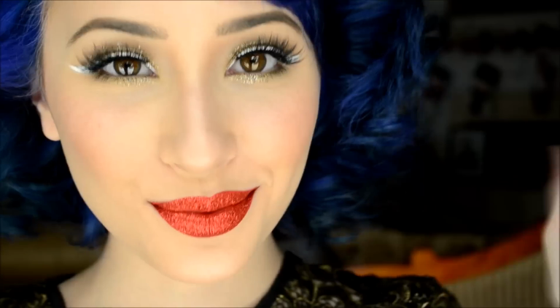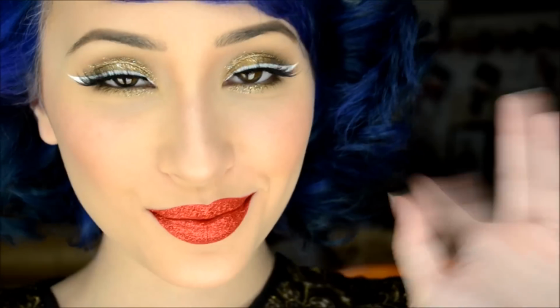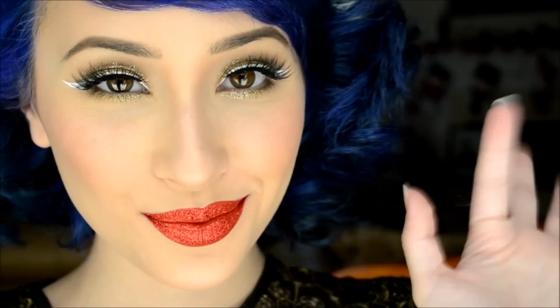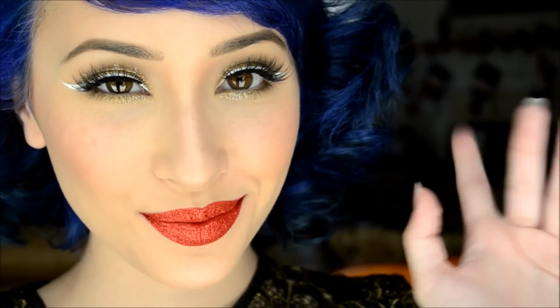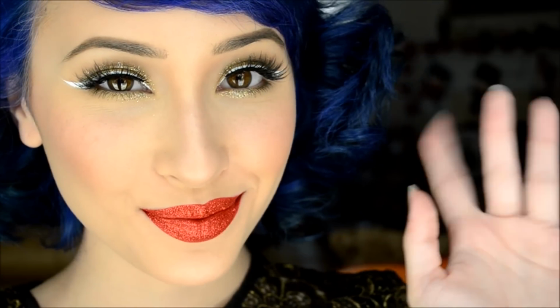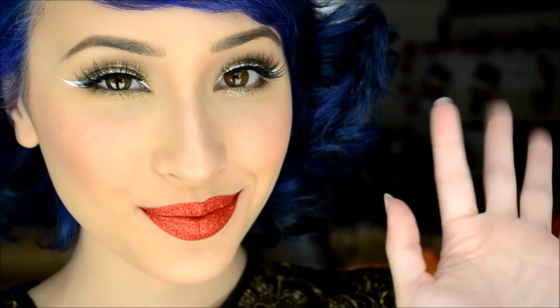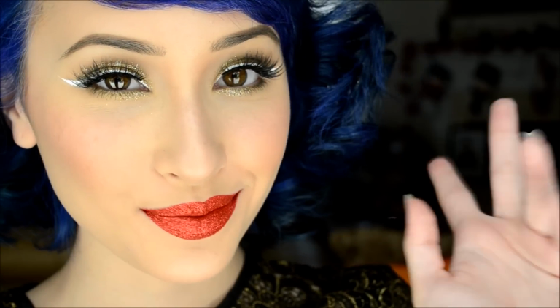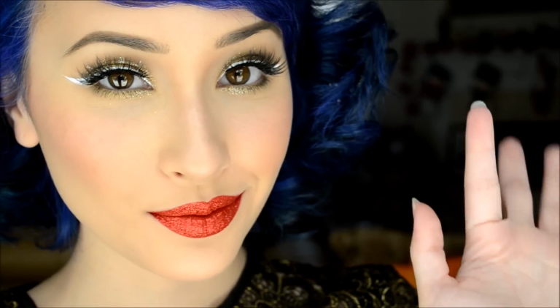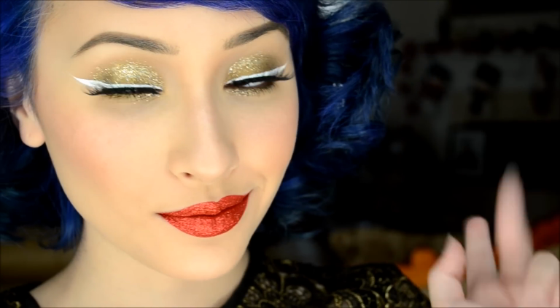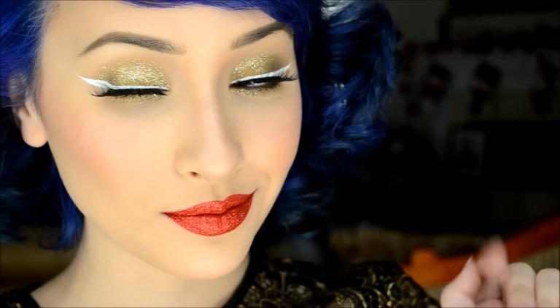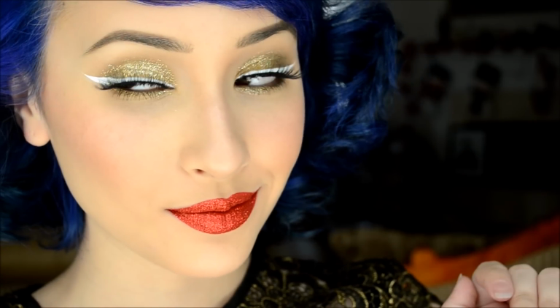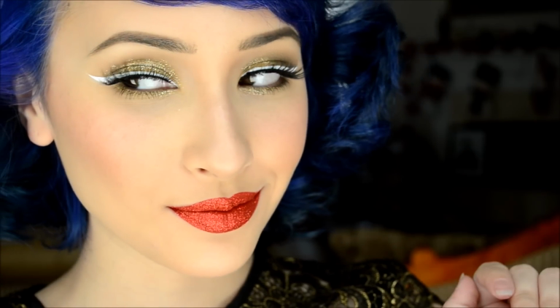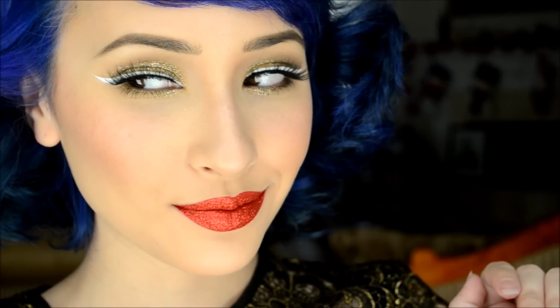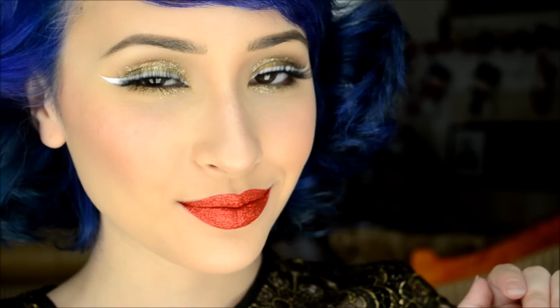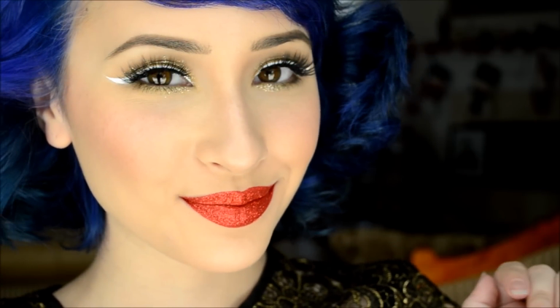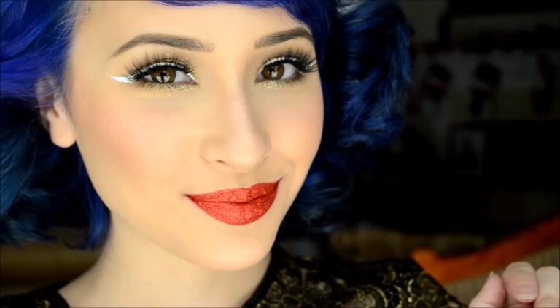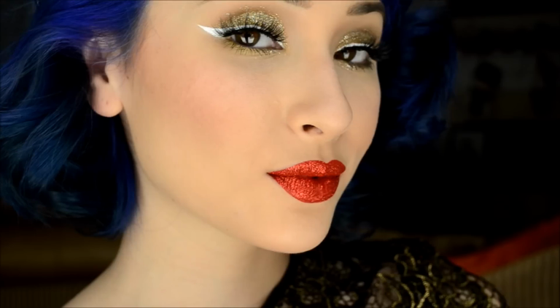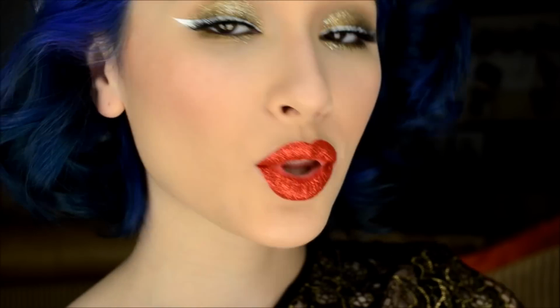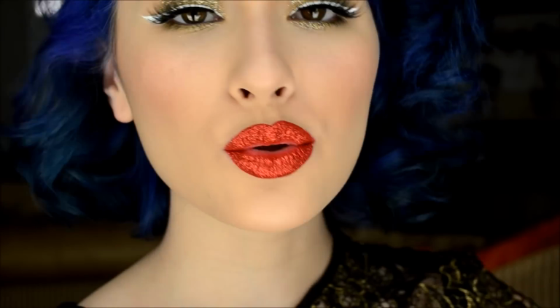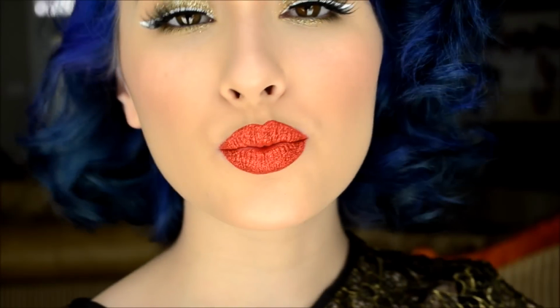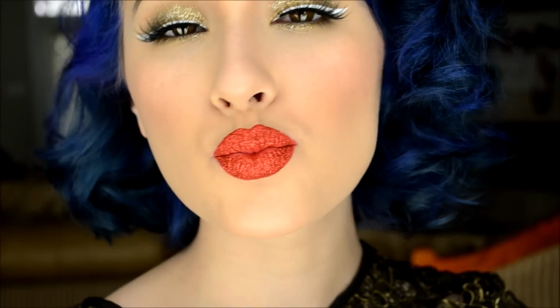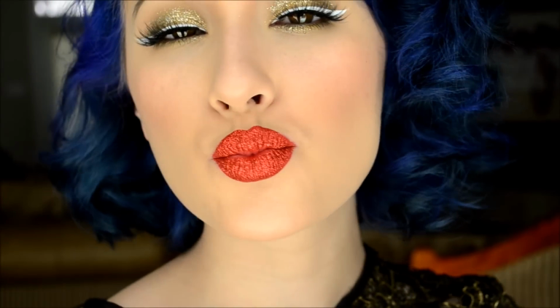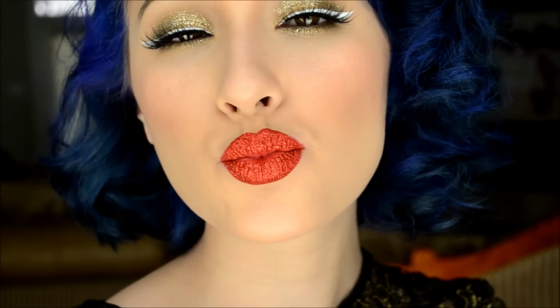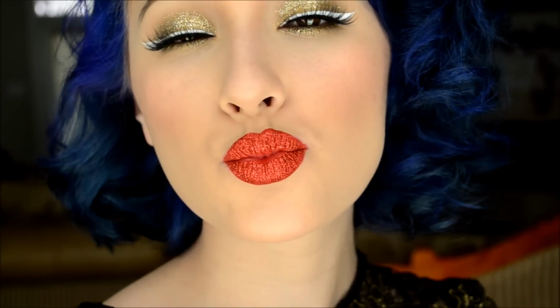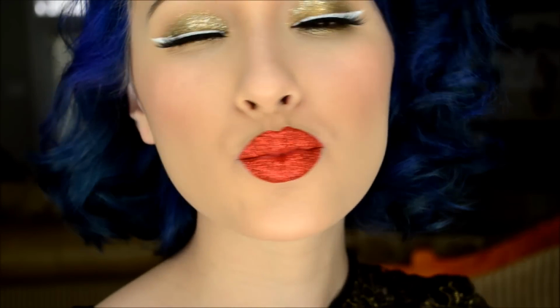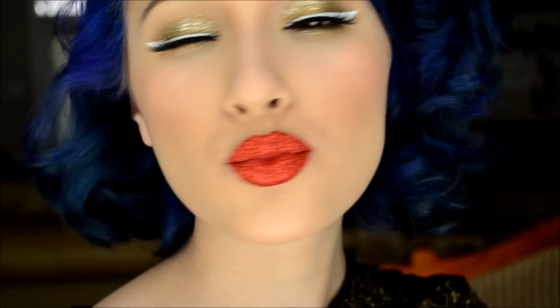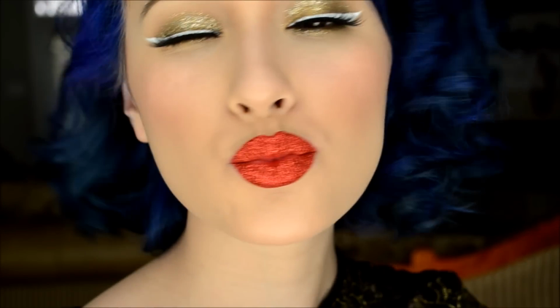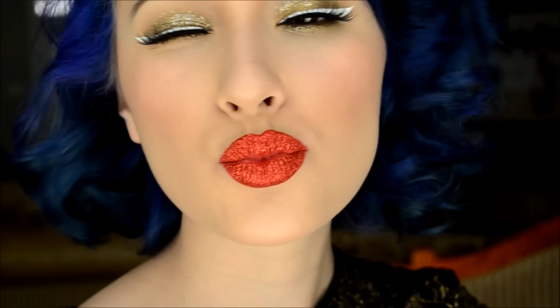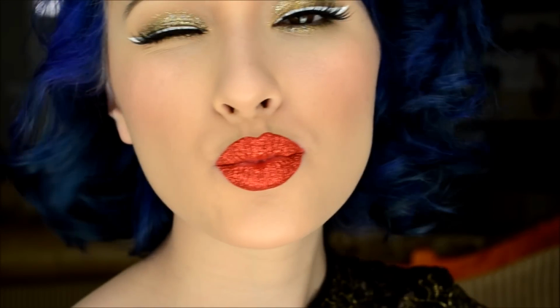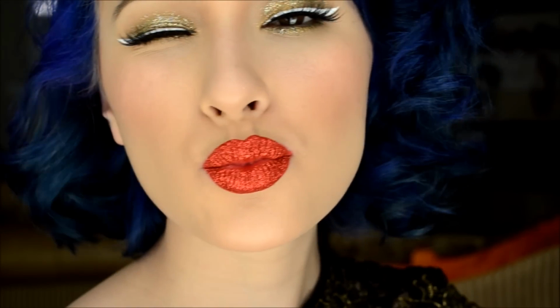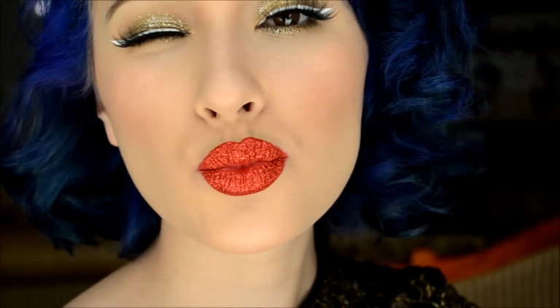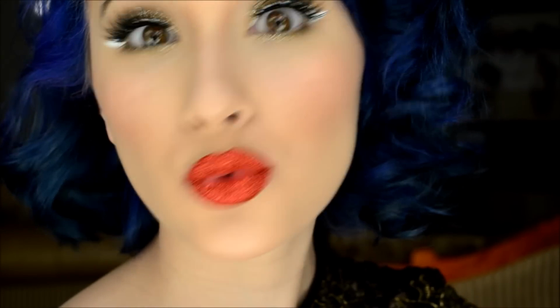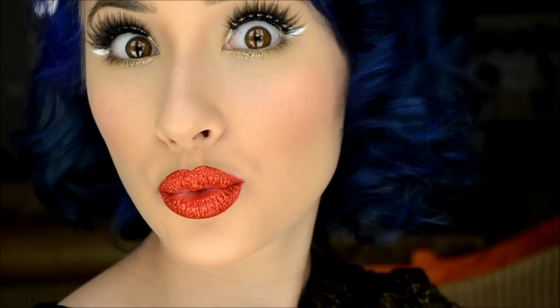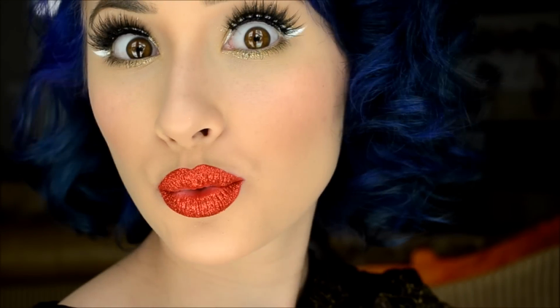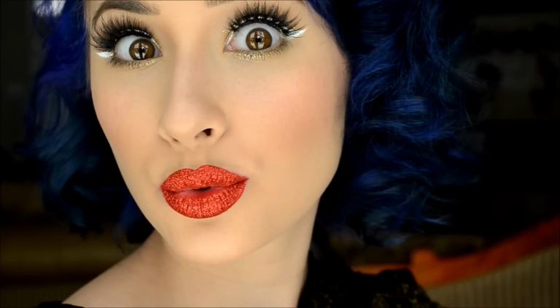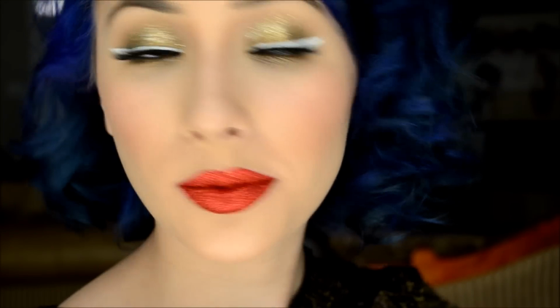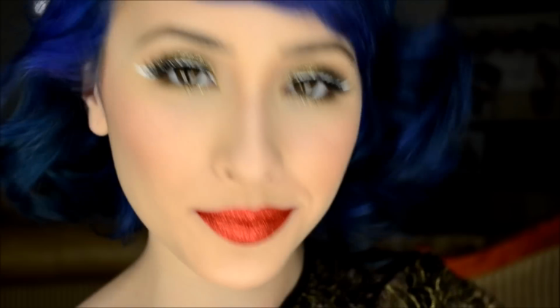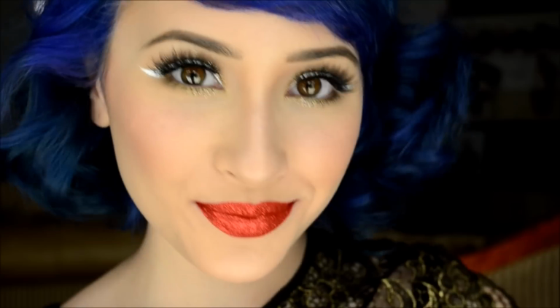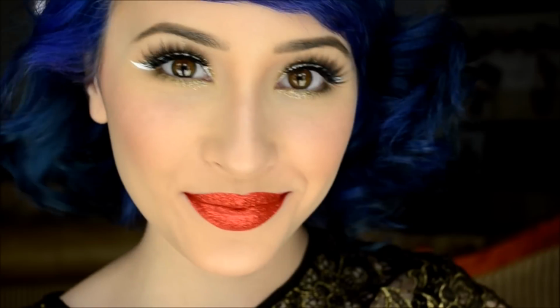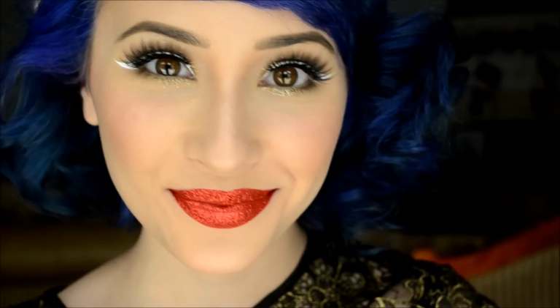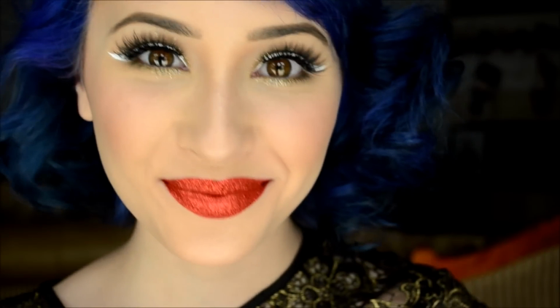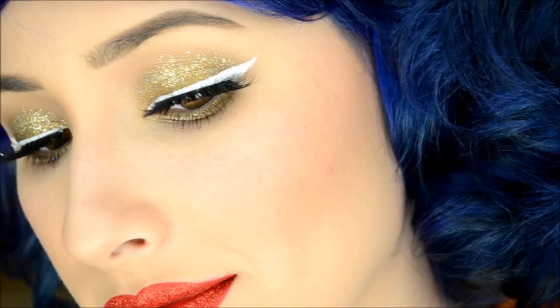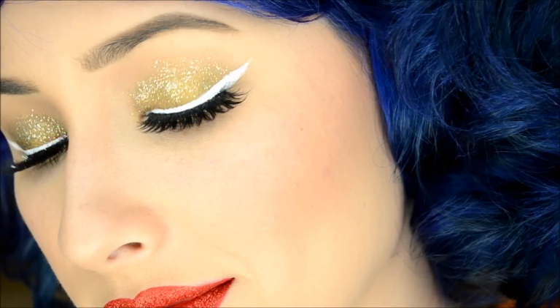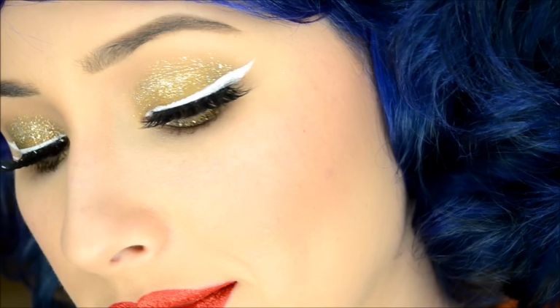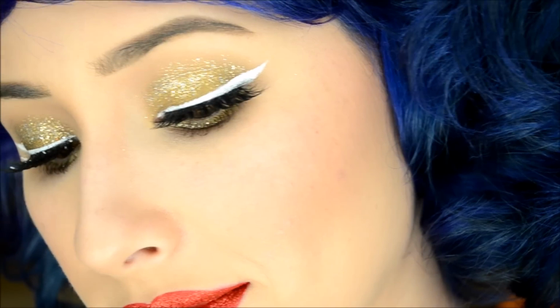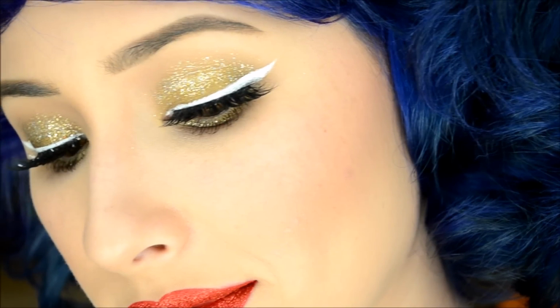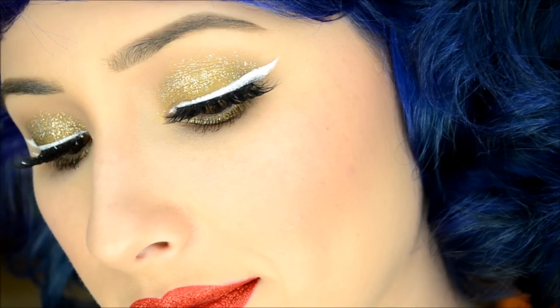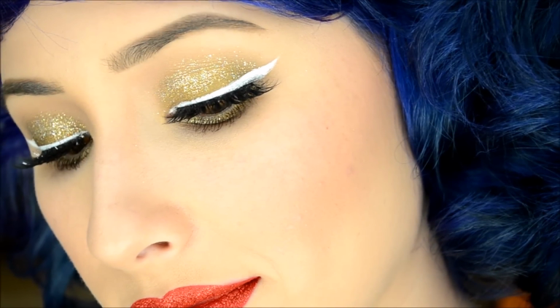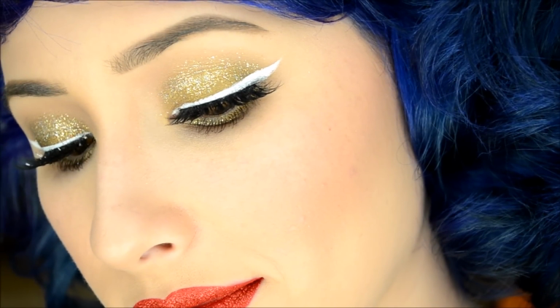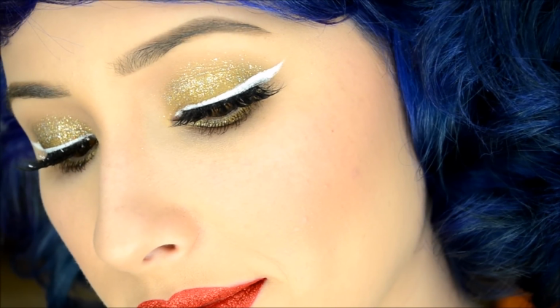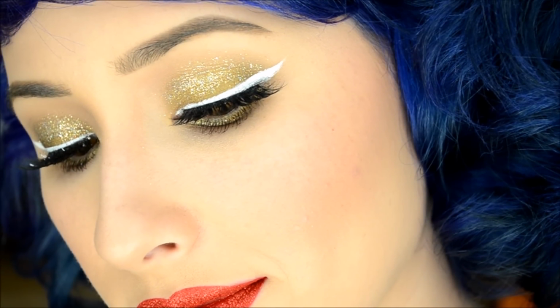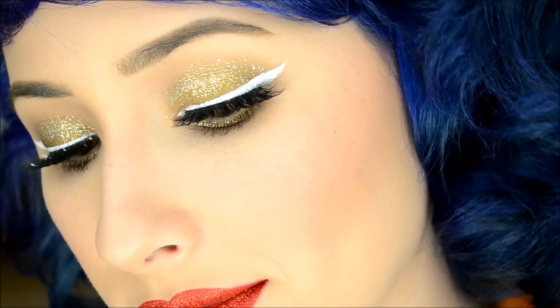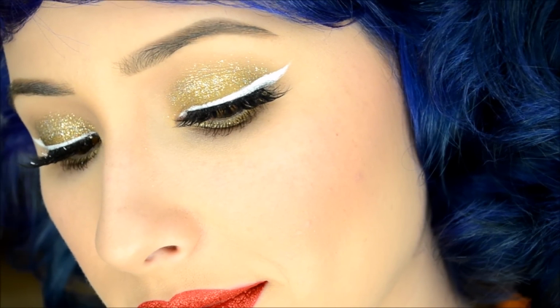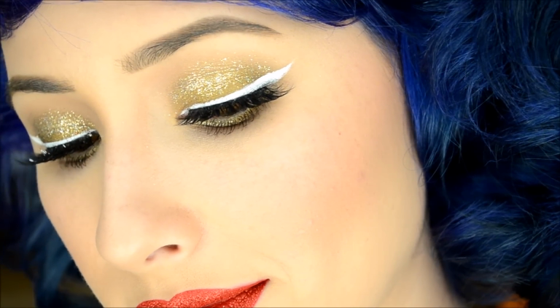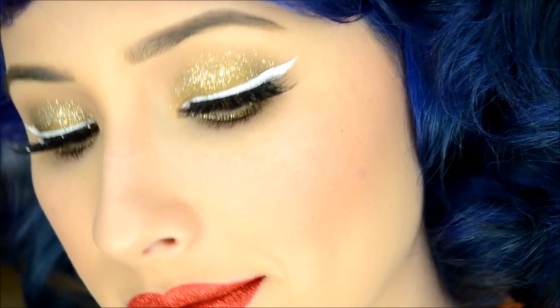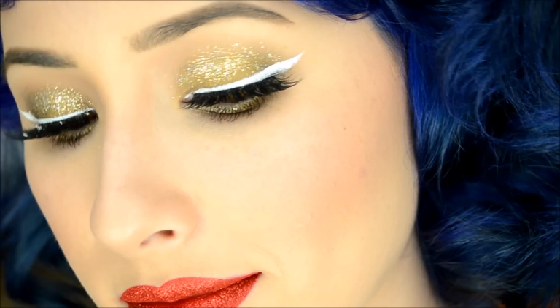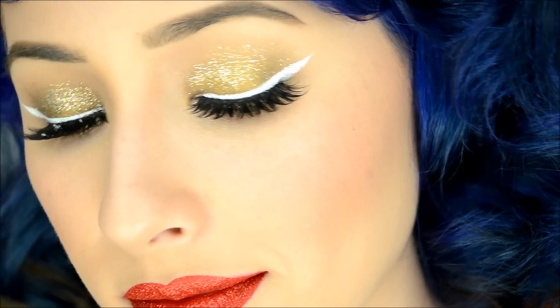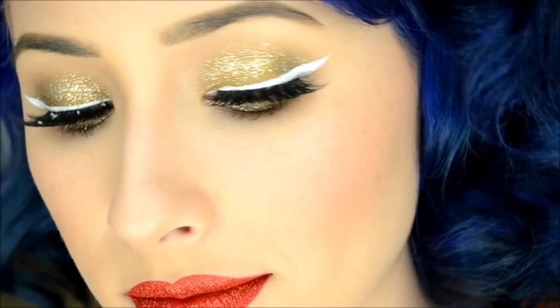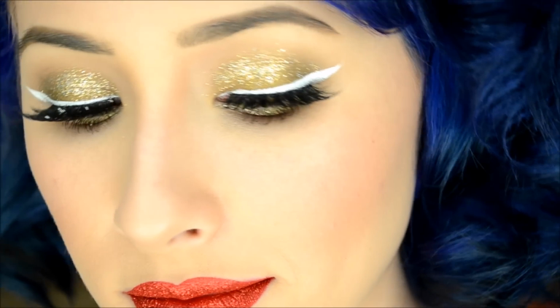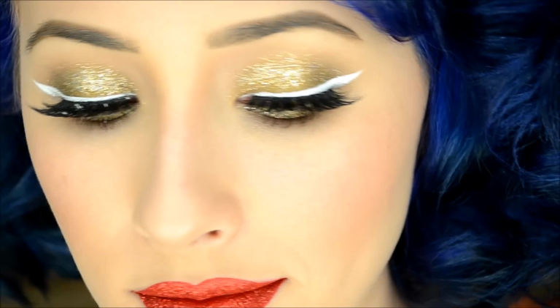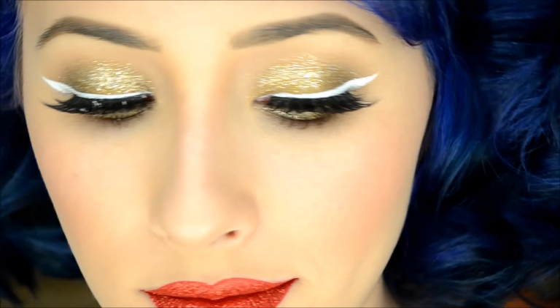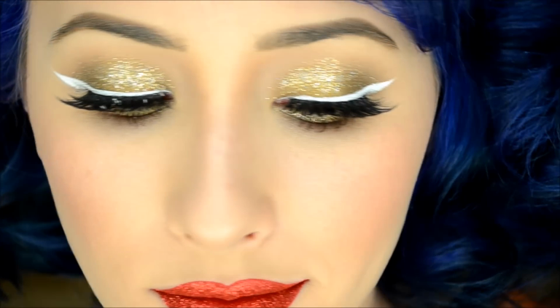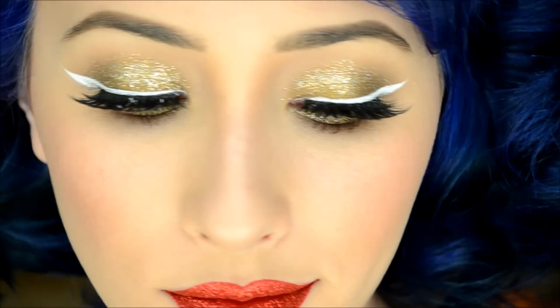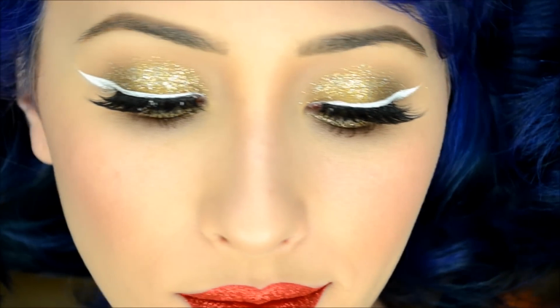Hello everyone! This tutorial is a super quick holiday makeup look with lots of sparkle!